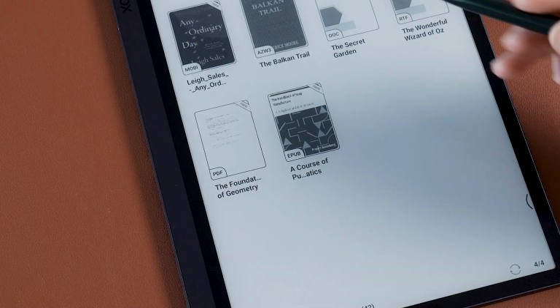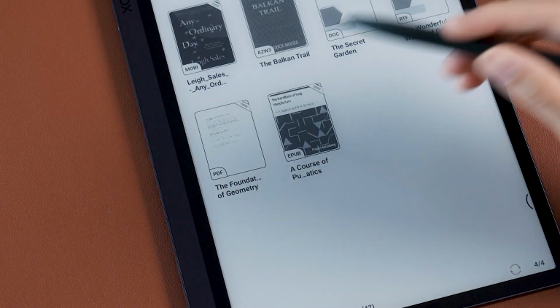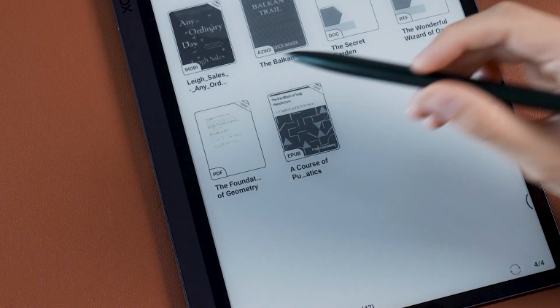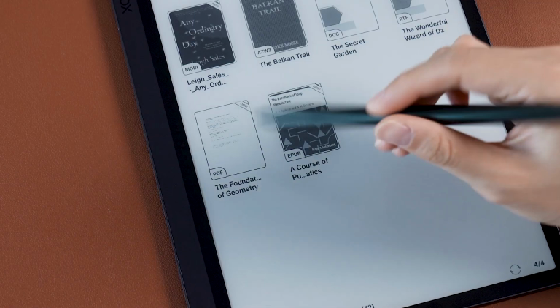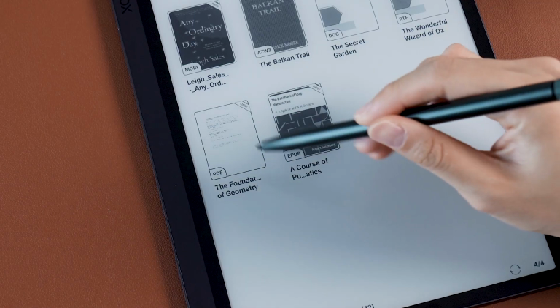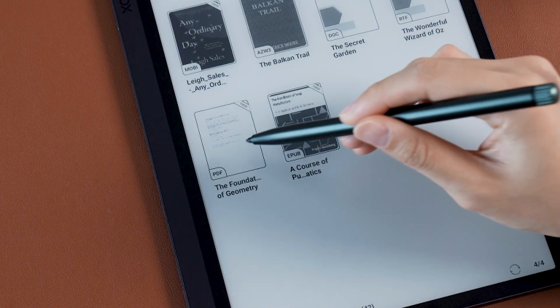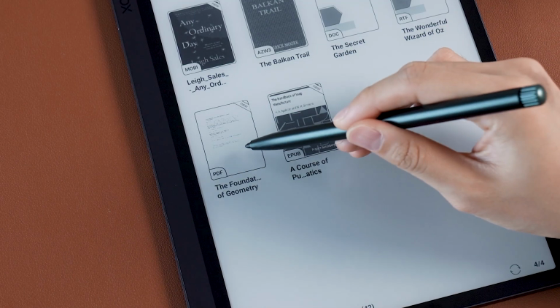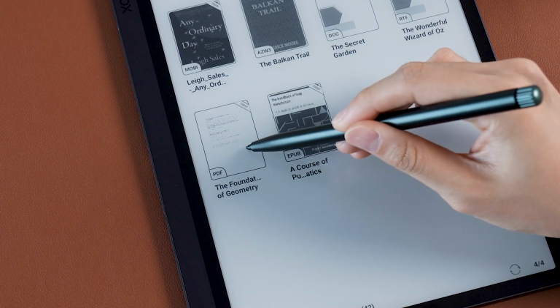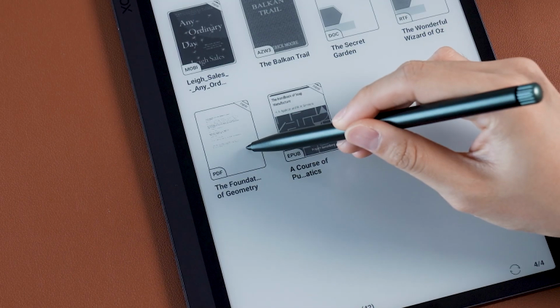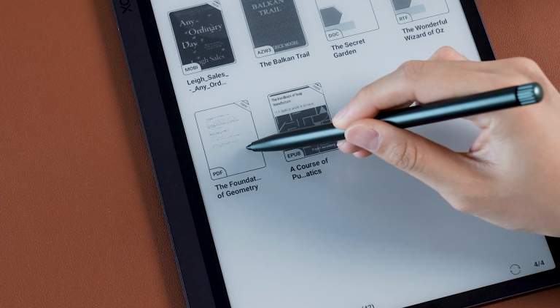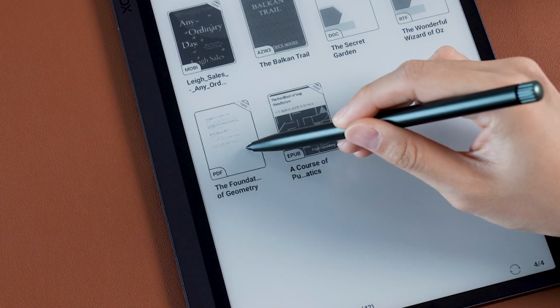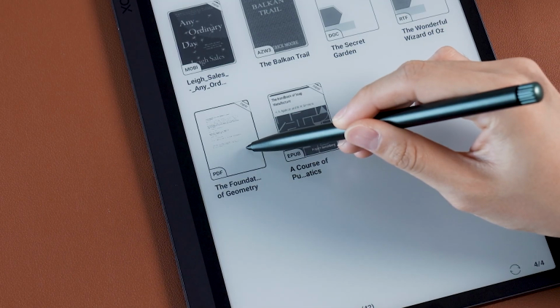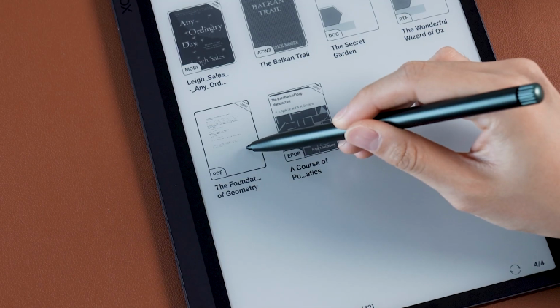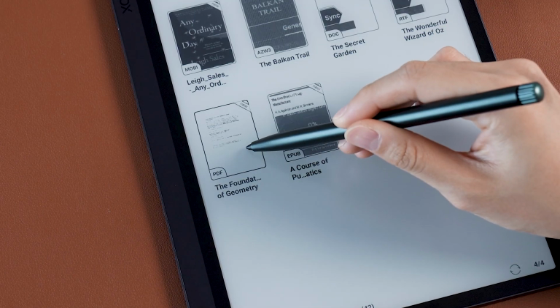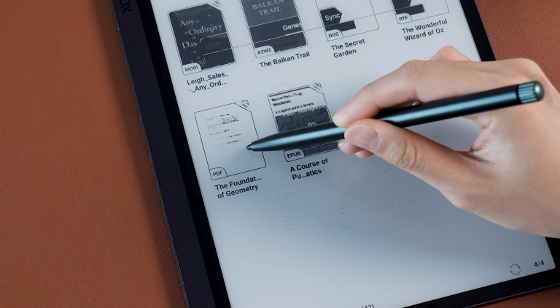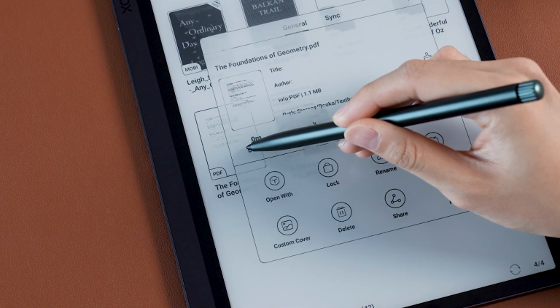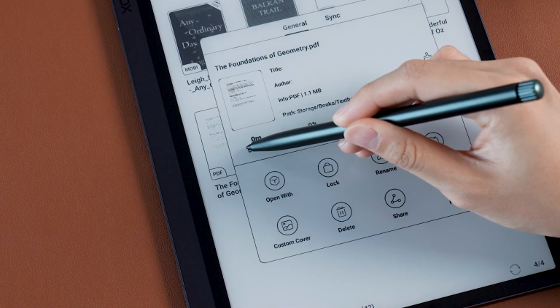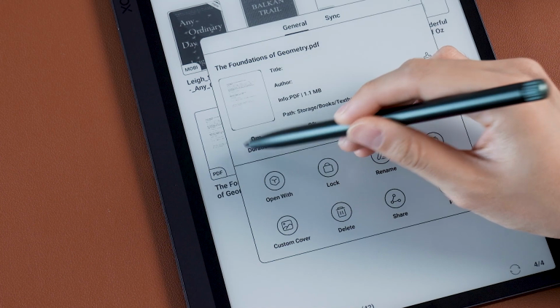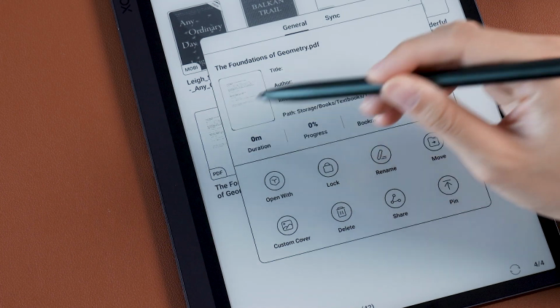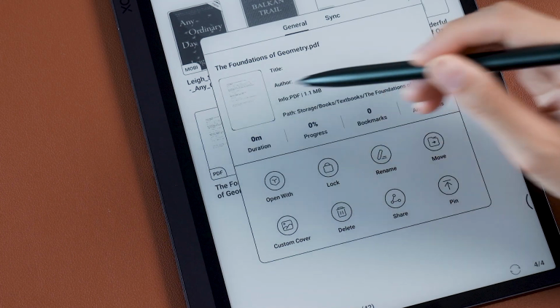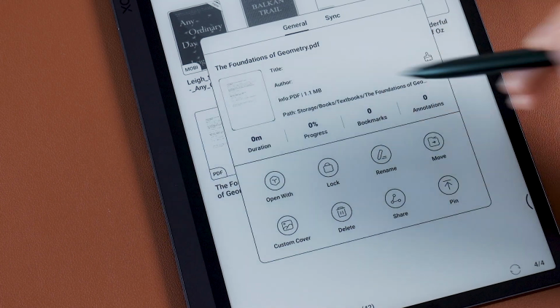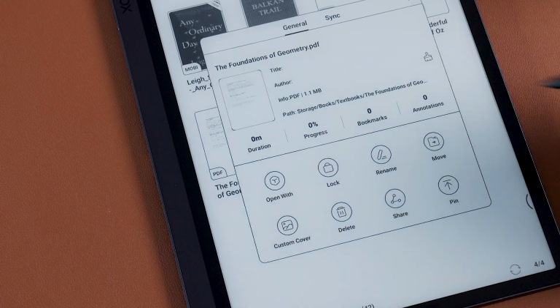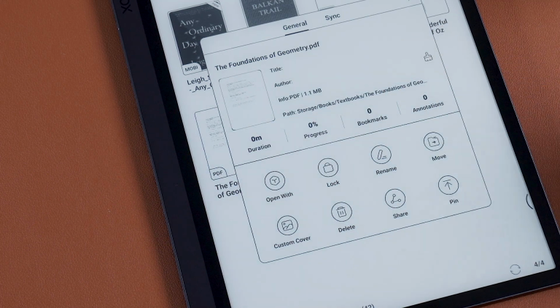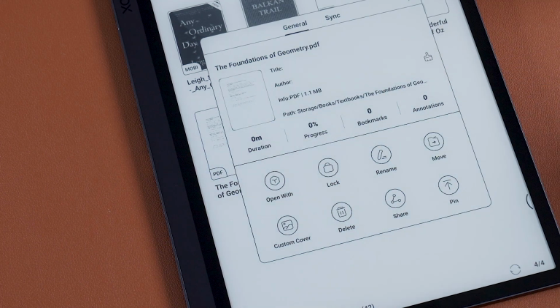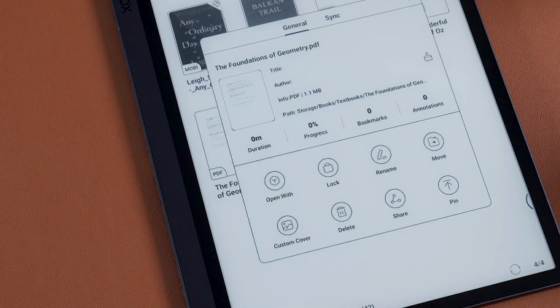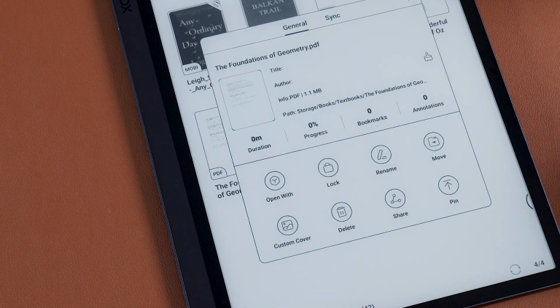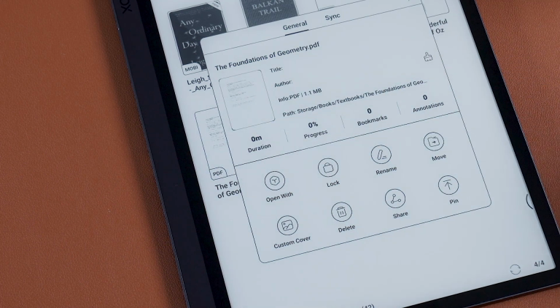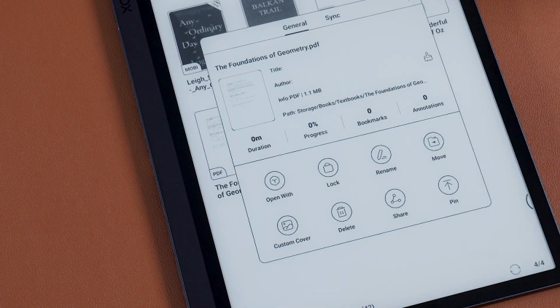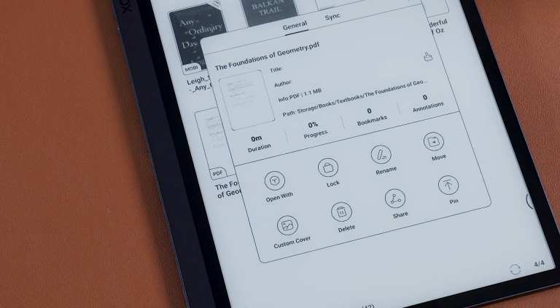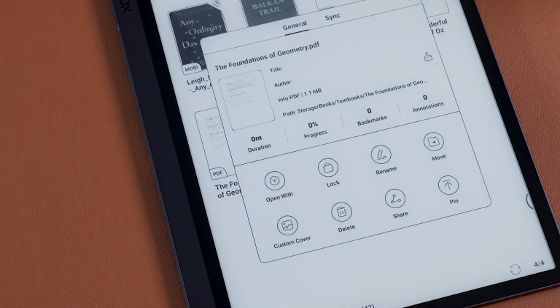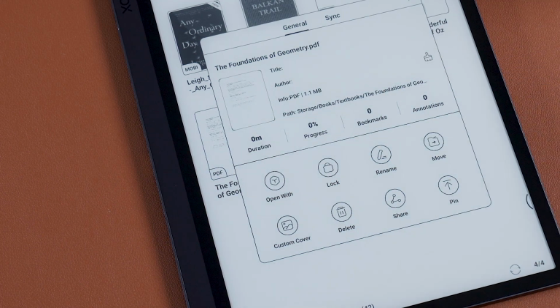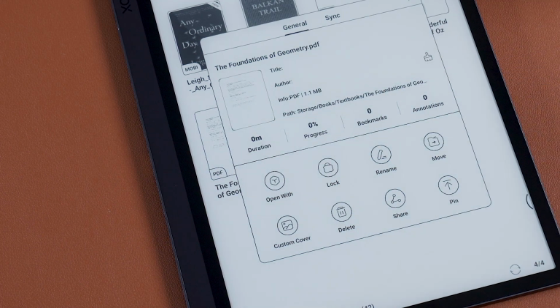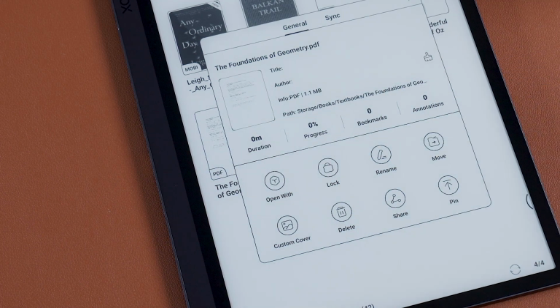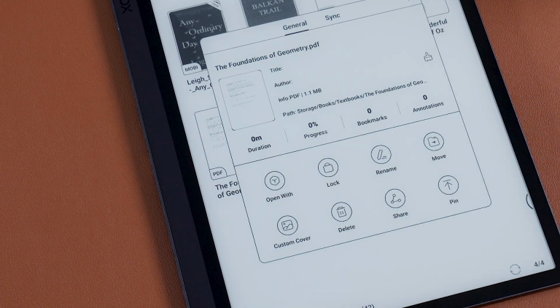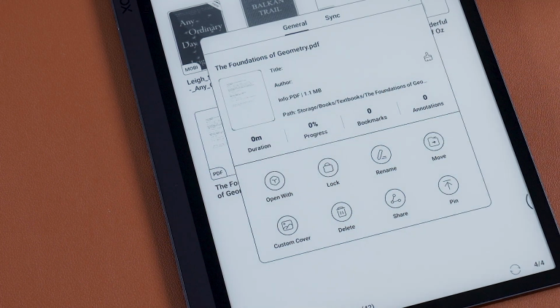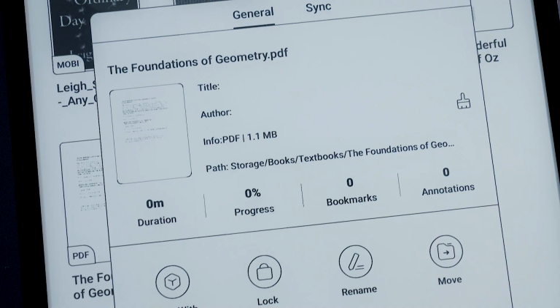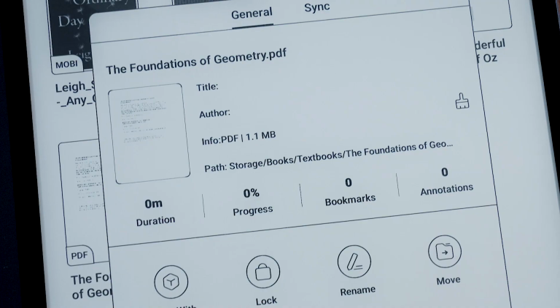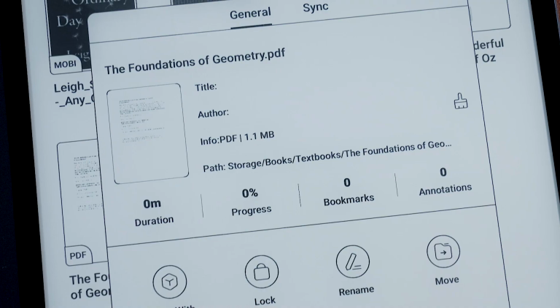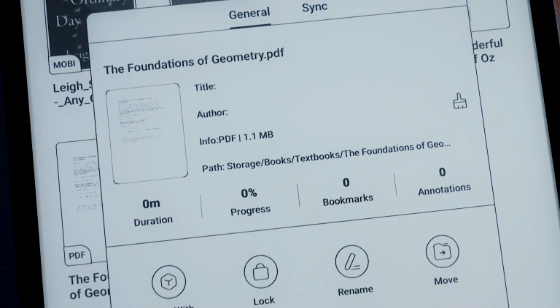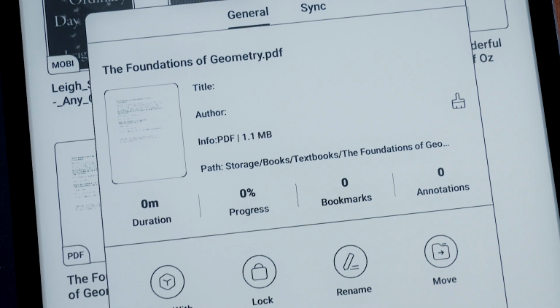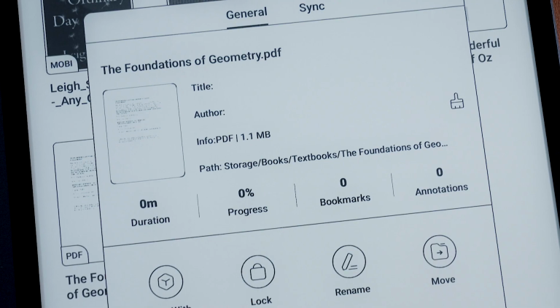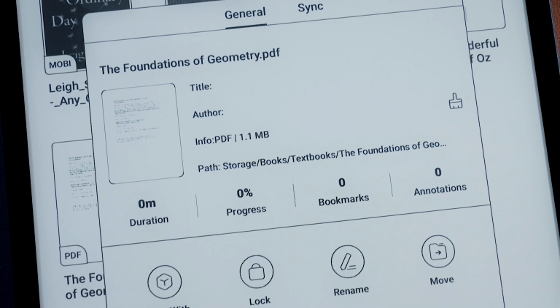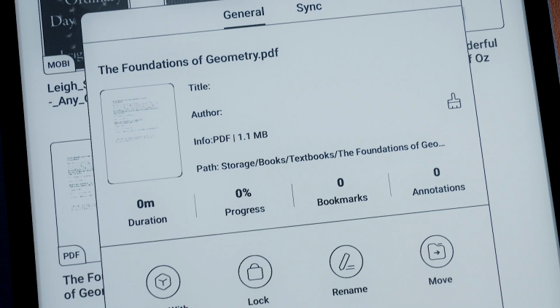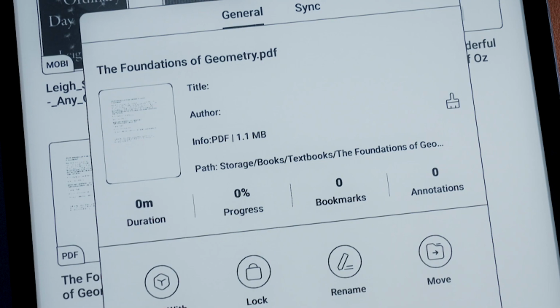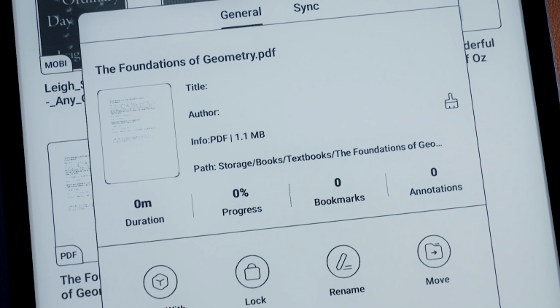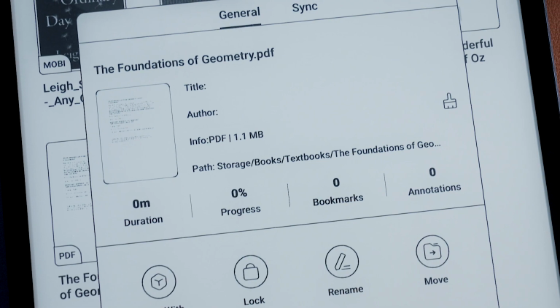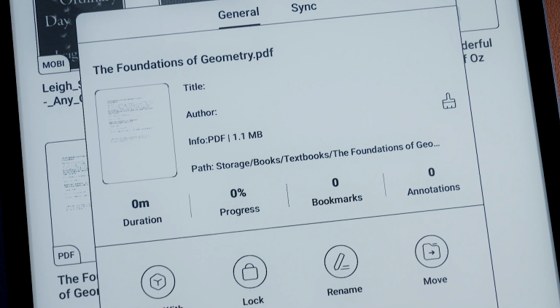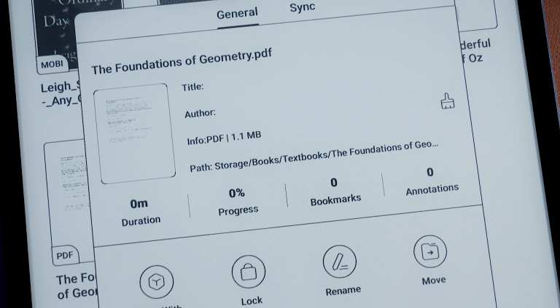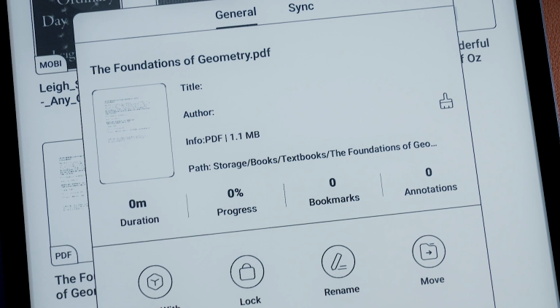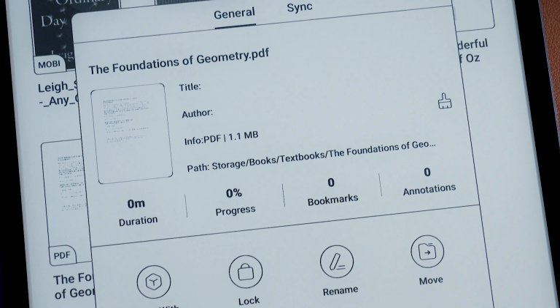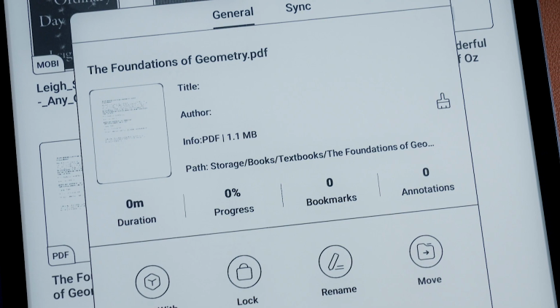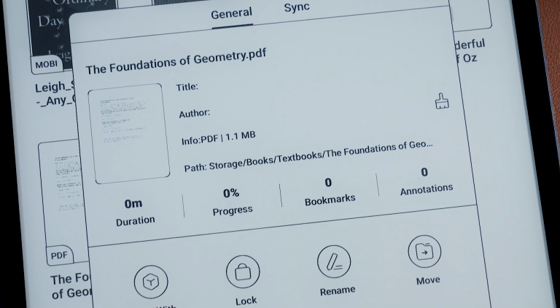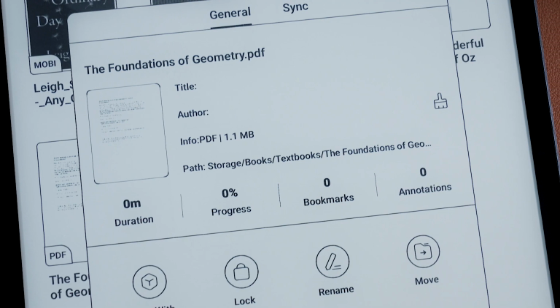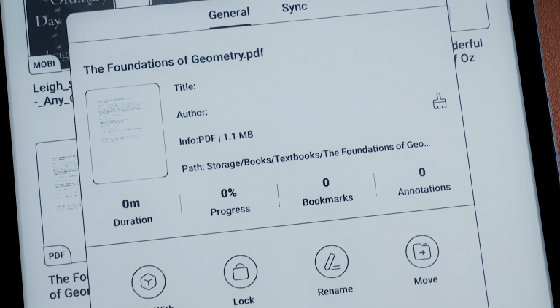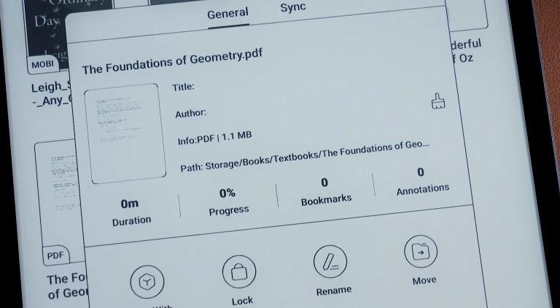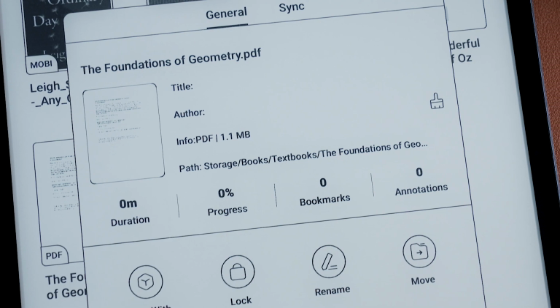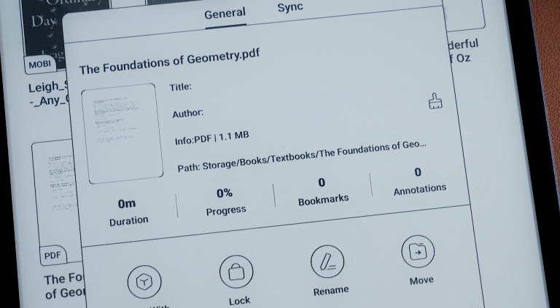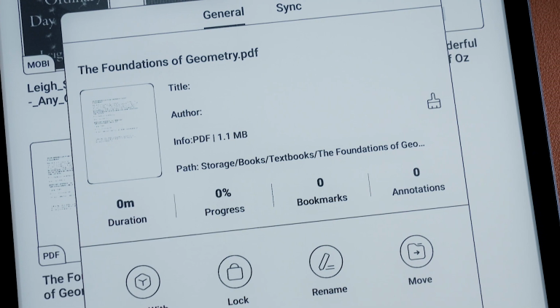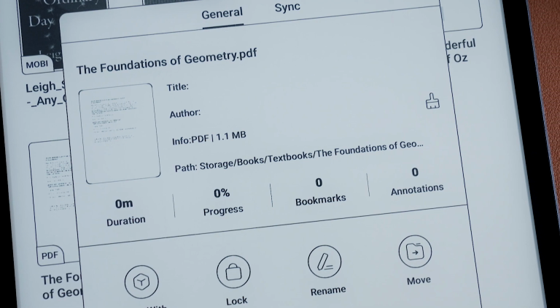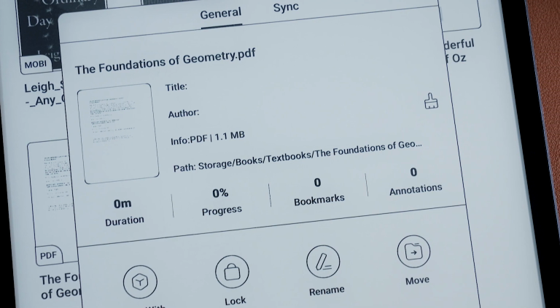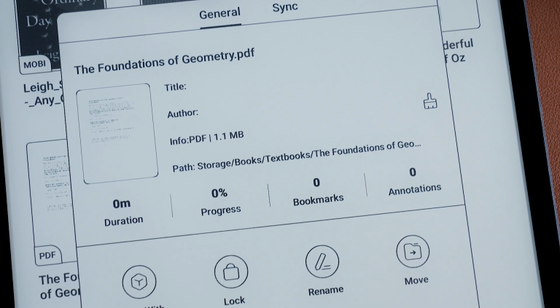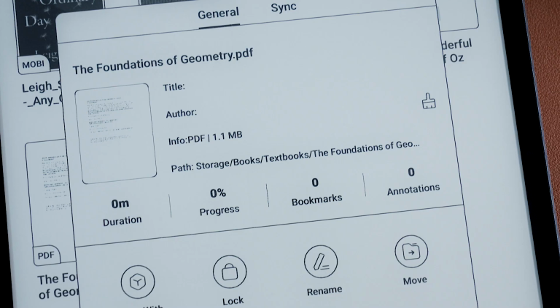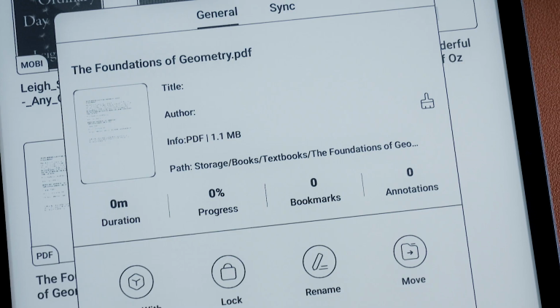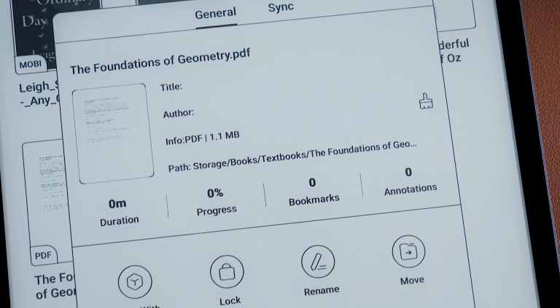In this way, even if you put the book in a separate folder, it will still appear in the library and be easy to find.